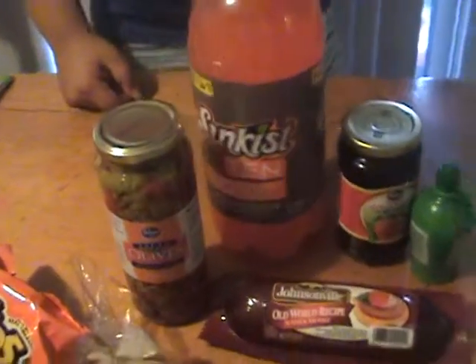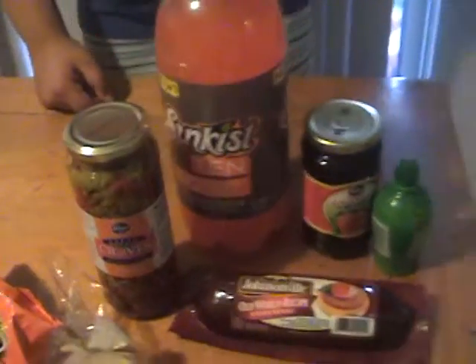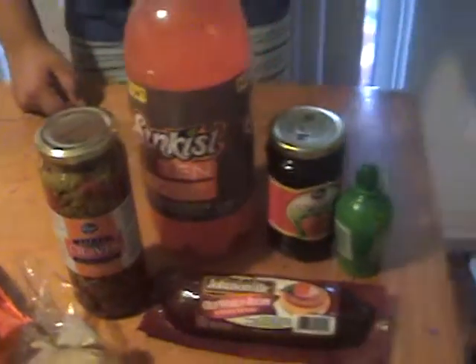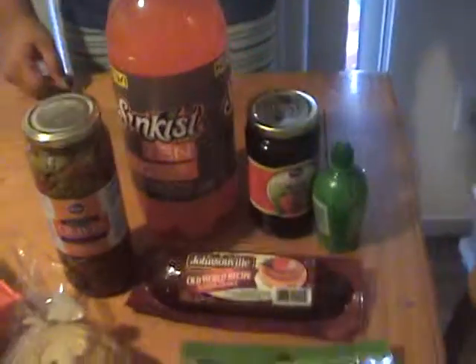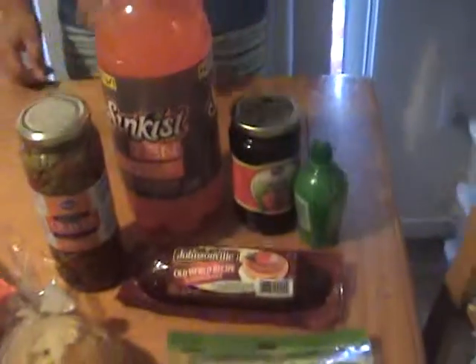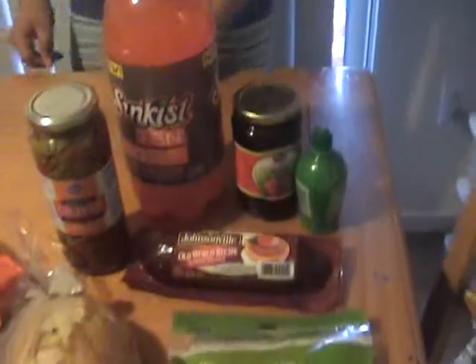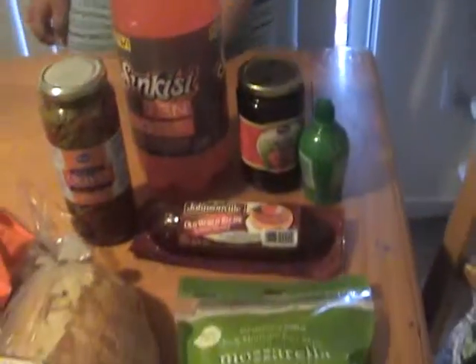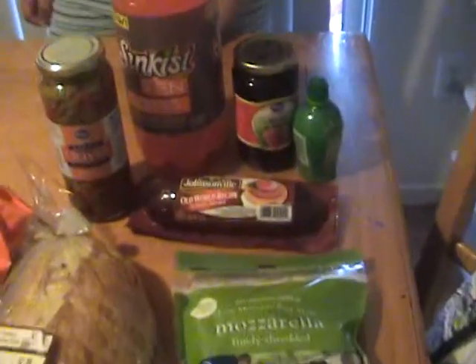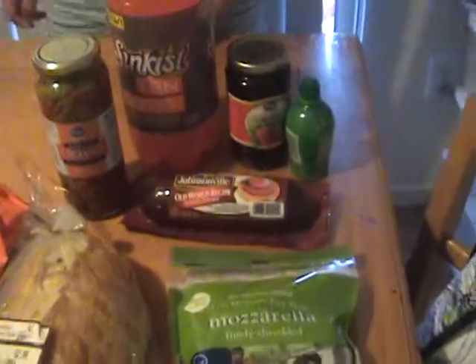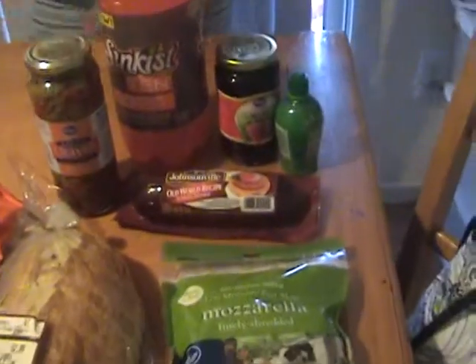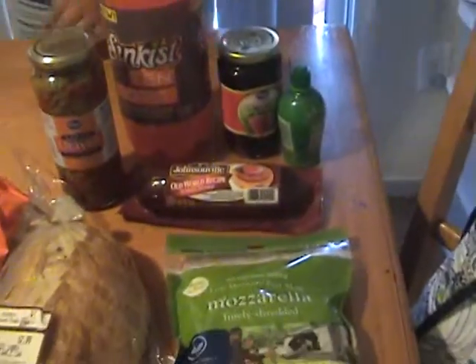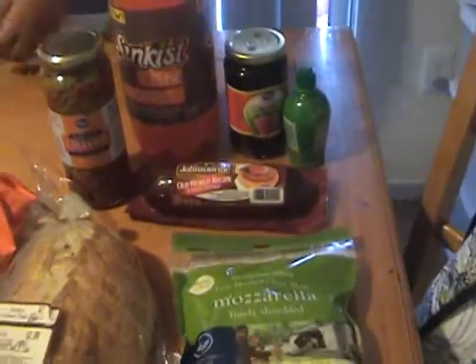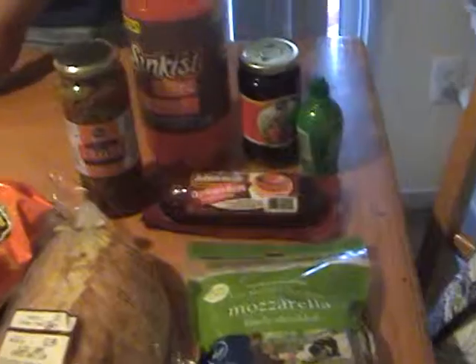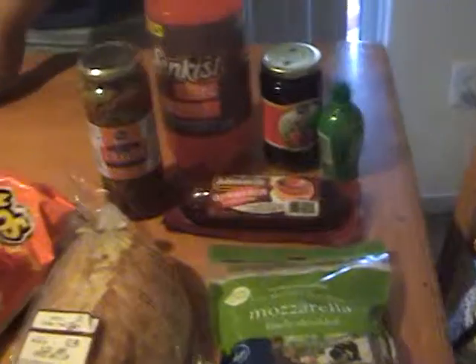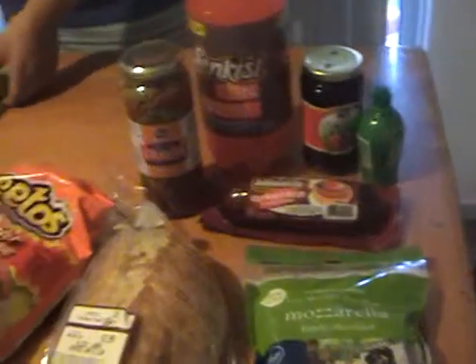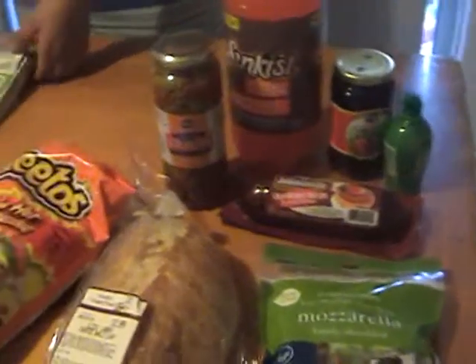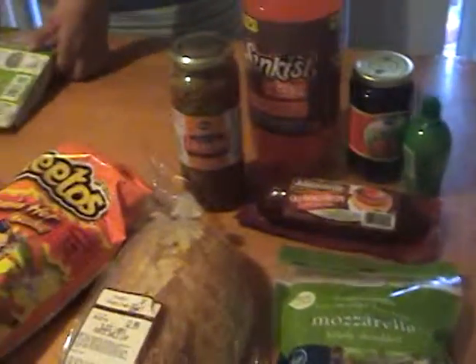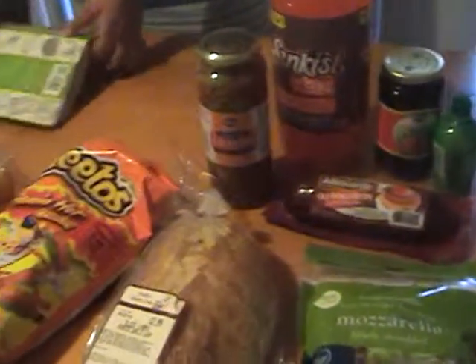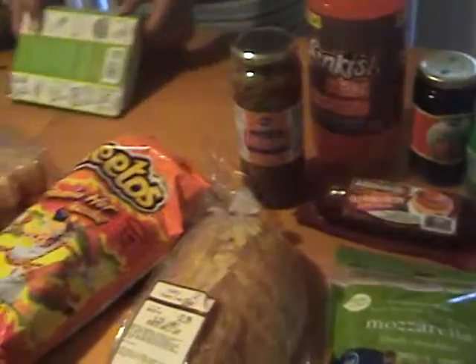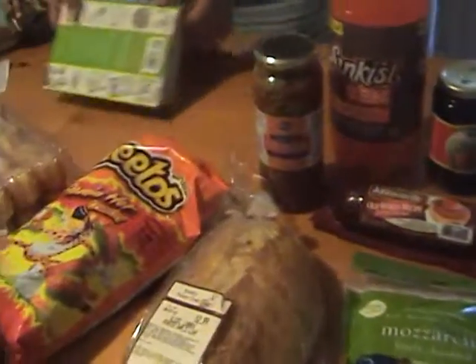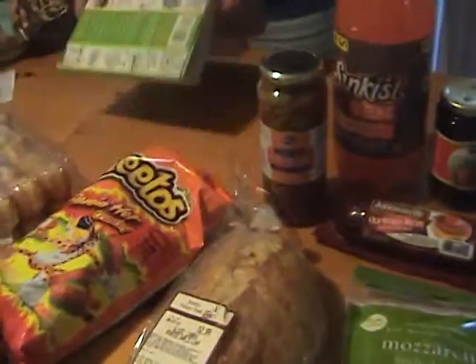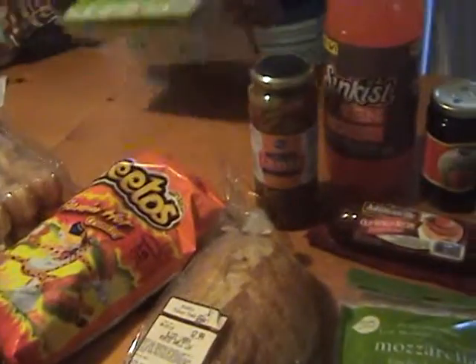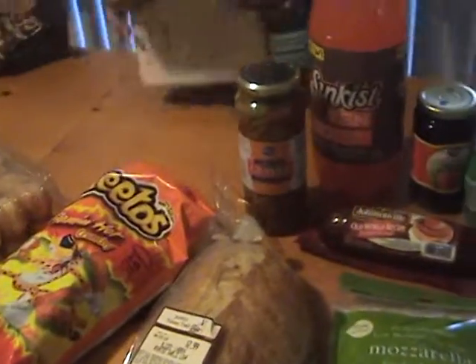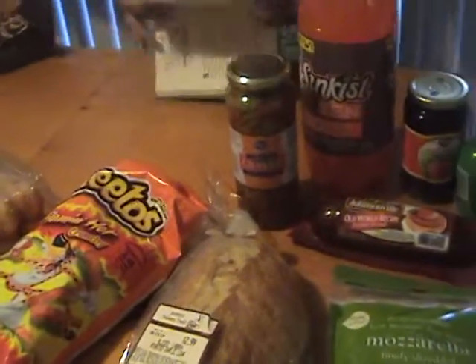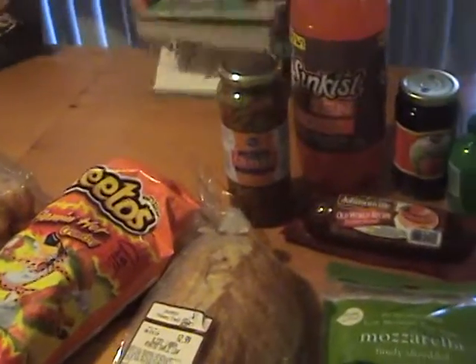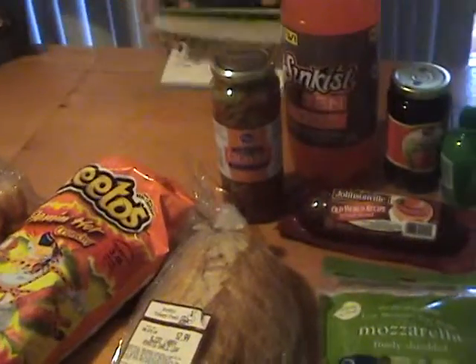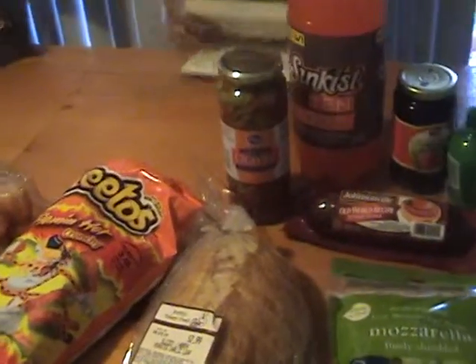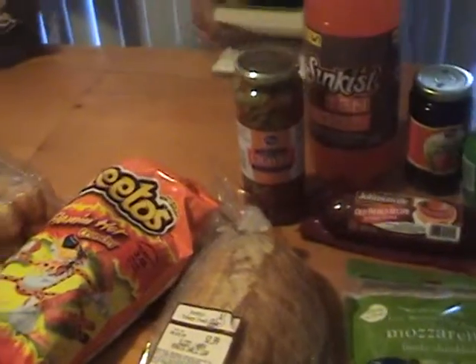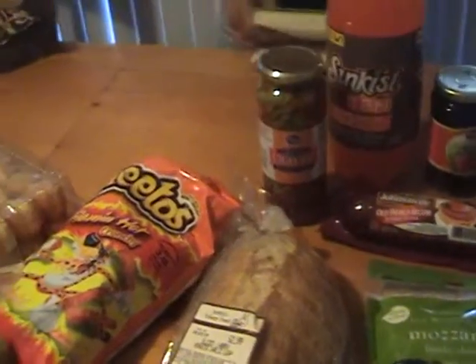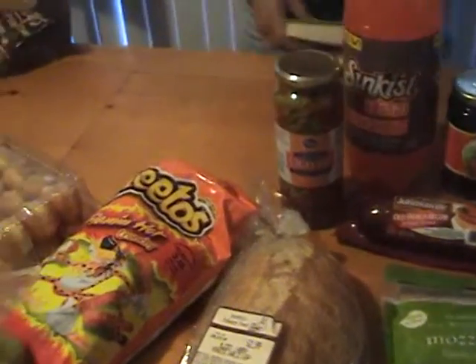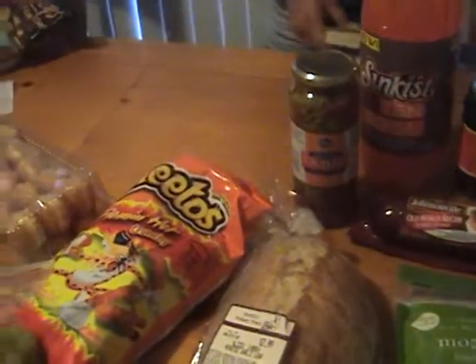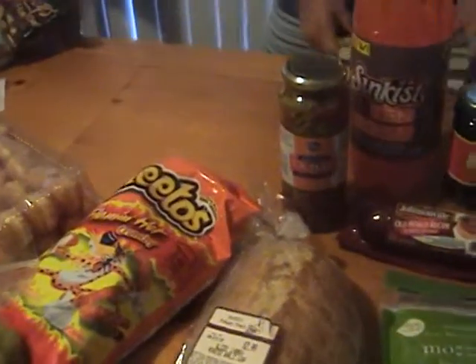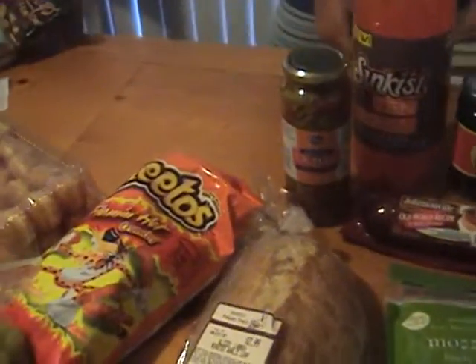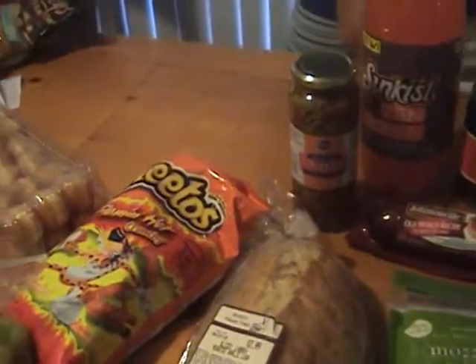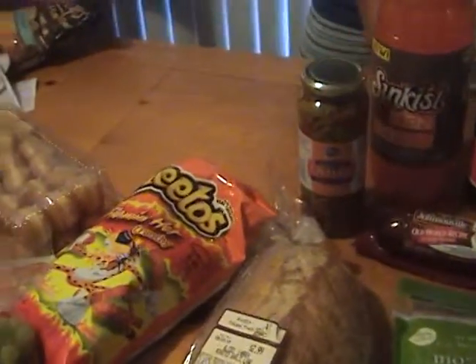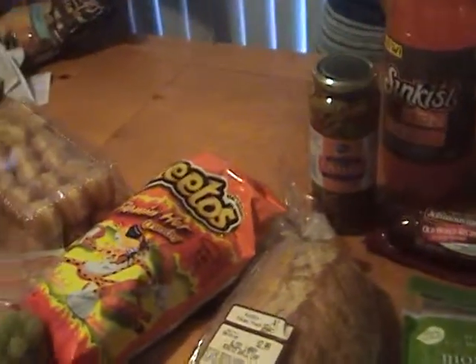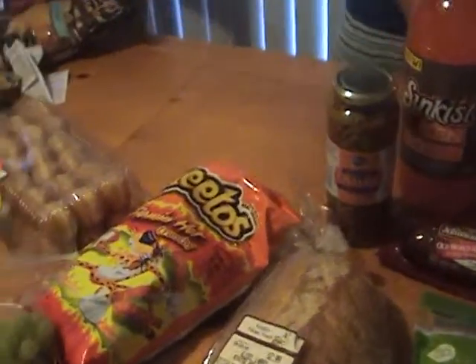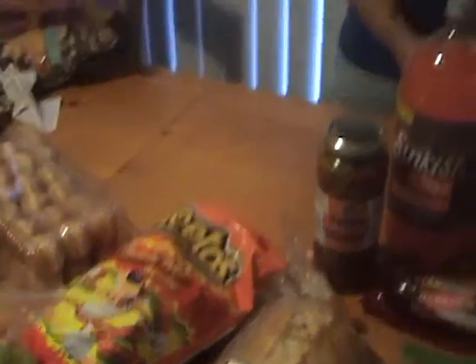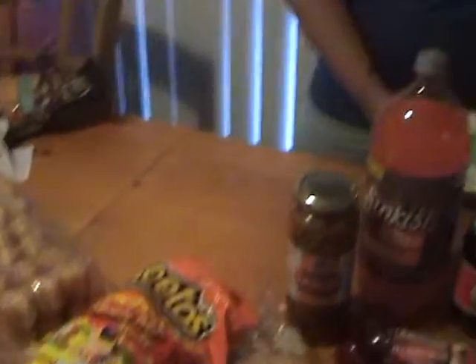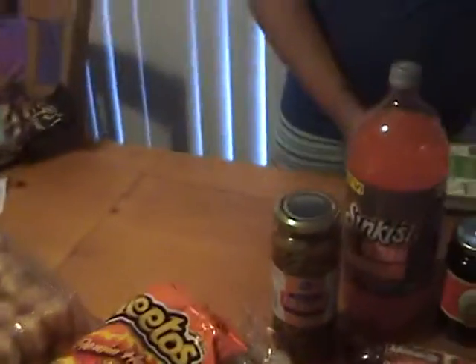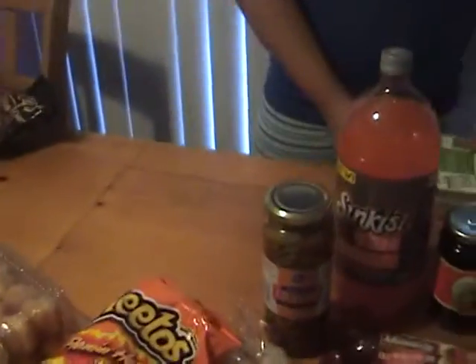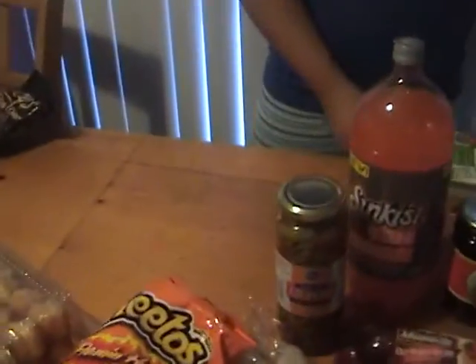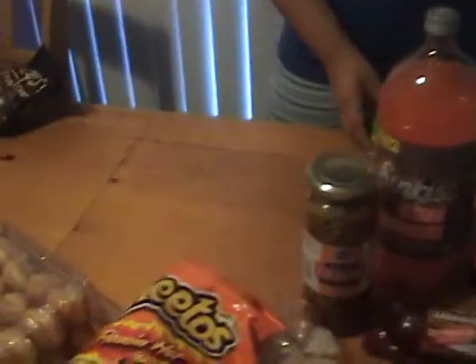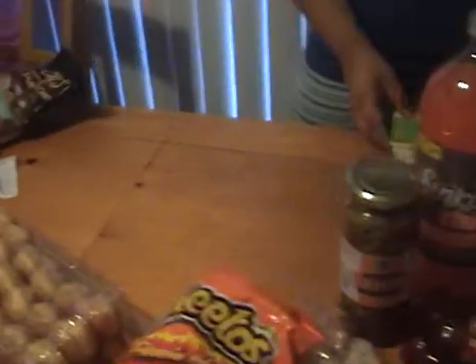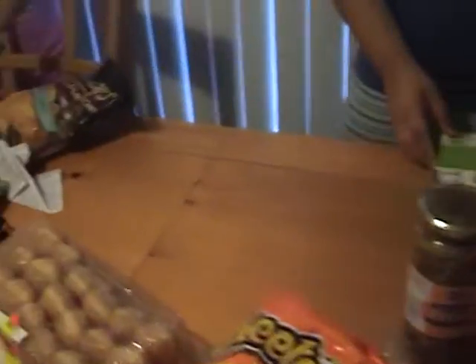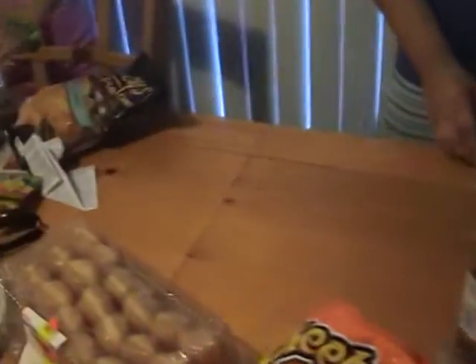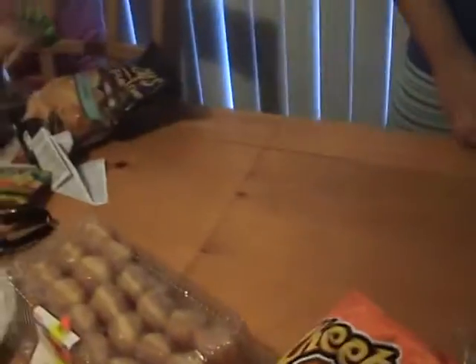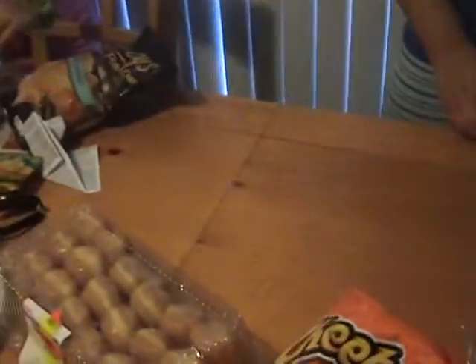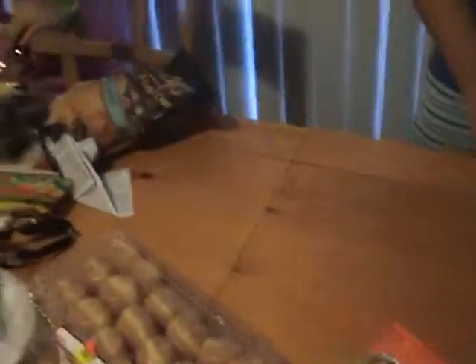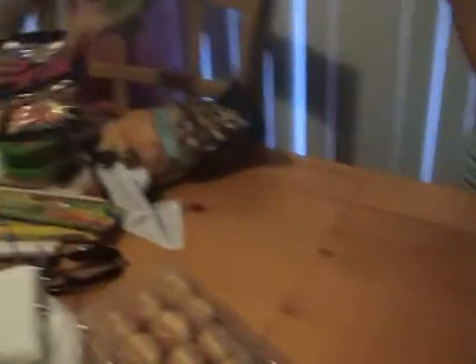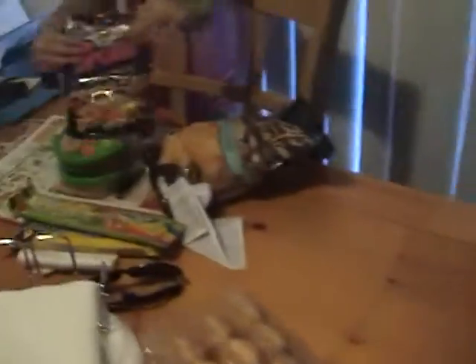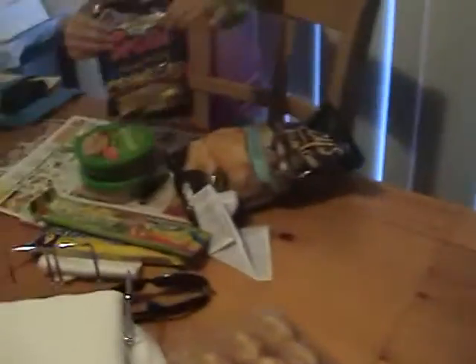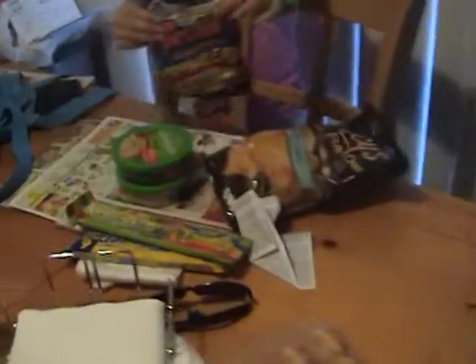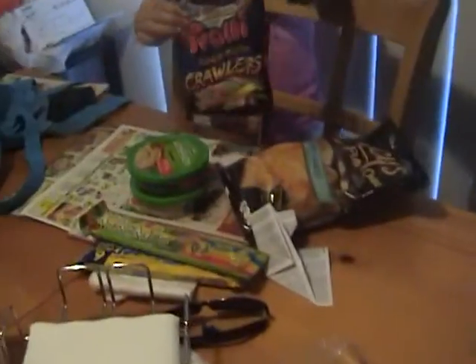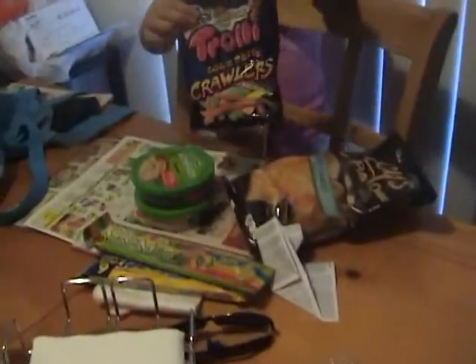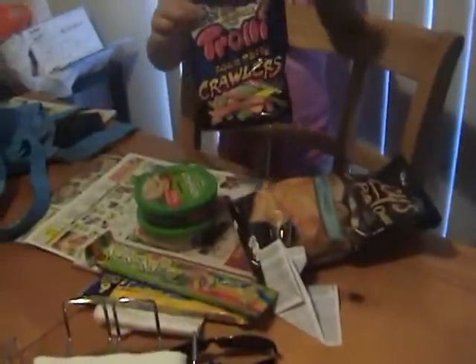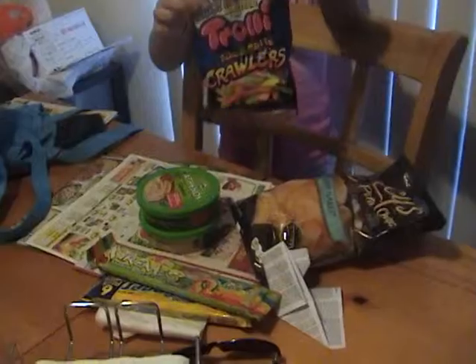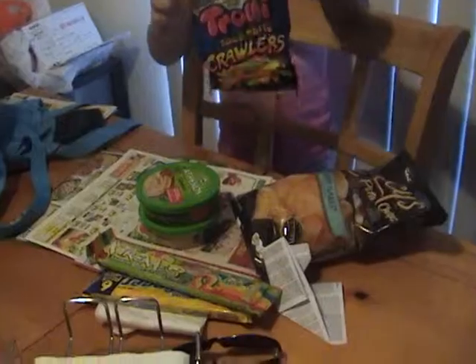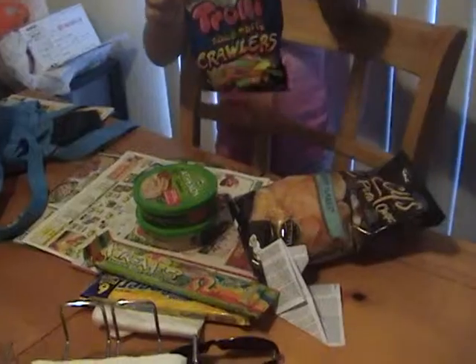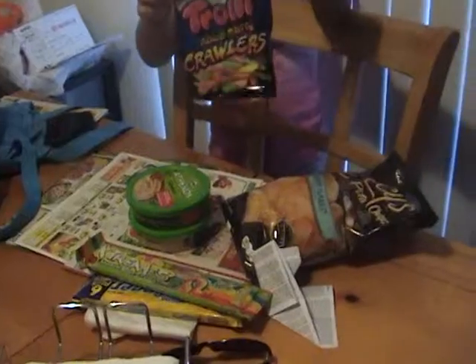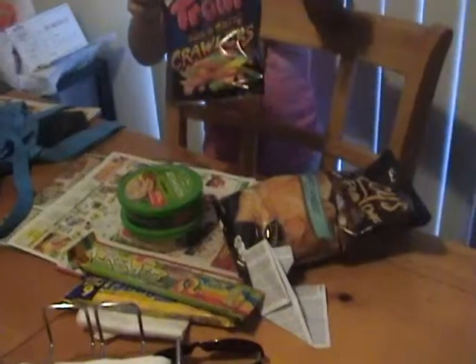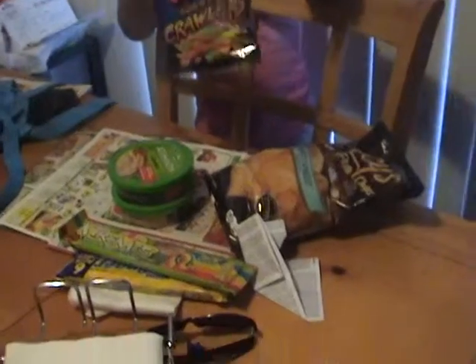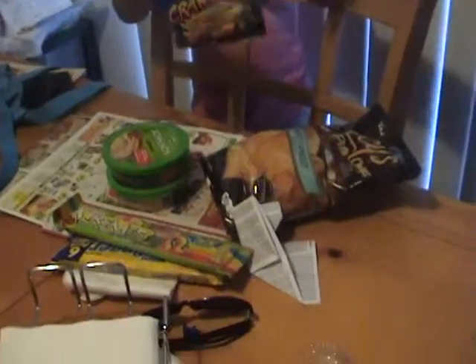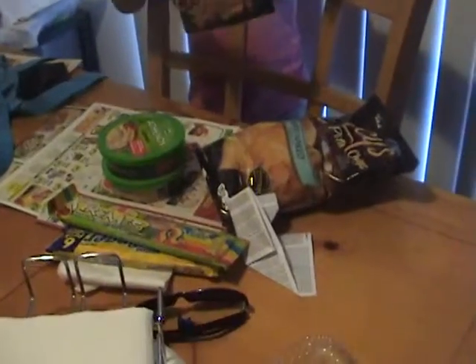That was my haul. I'm going to add my daughter's stuff onto it. How much did you spend? Eight bucks.